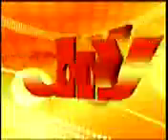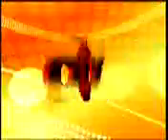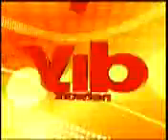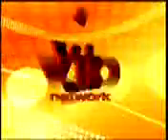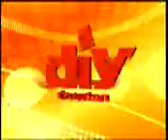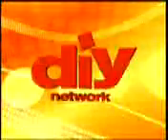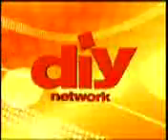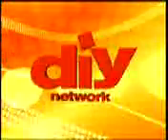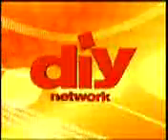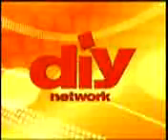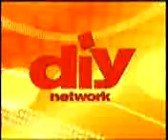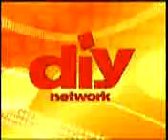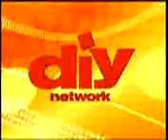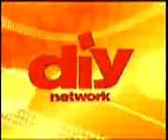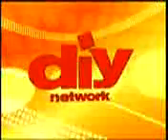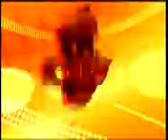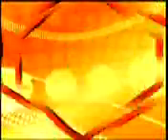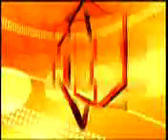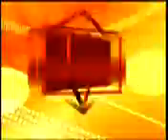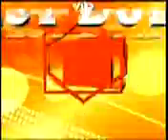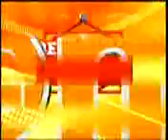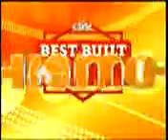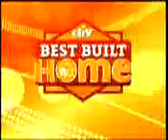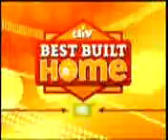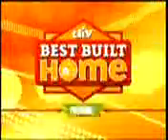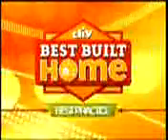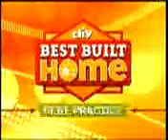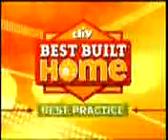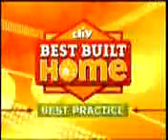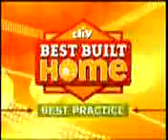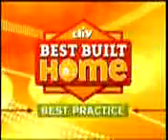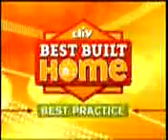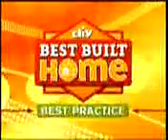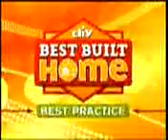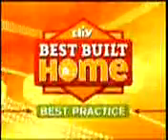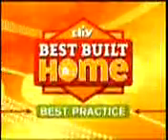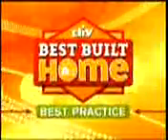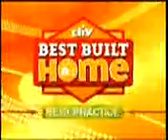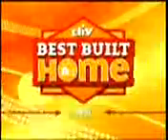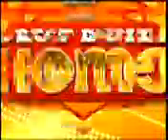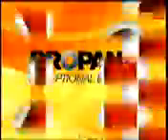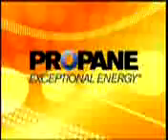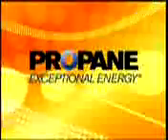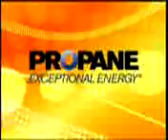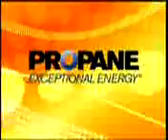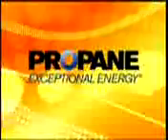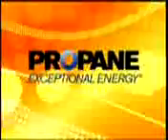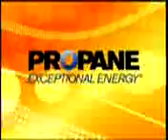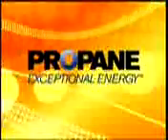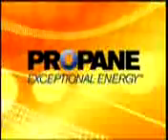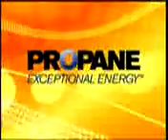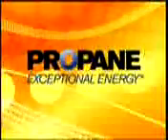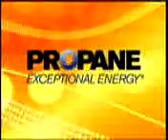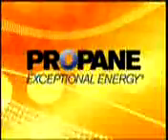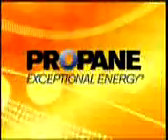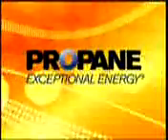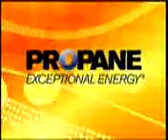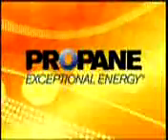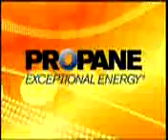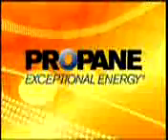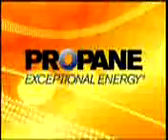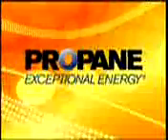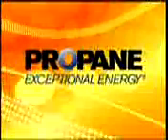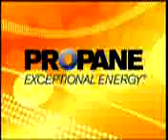Stay tuned to DIY Network for more Best Built Home Best Practices. Brought to you by Propane — reliable, efficient, clean, exceptional energy.